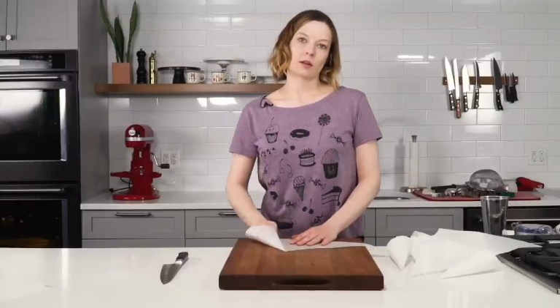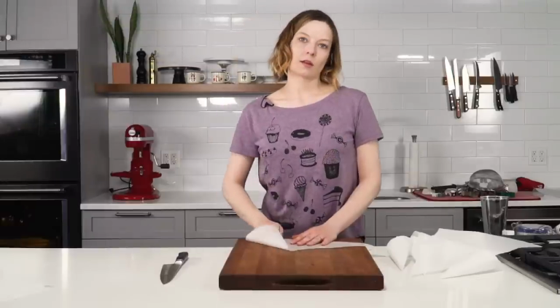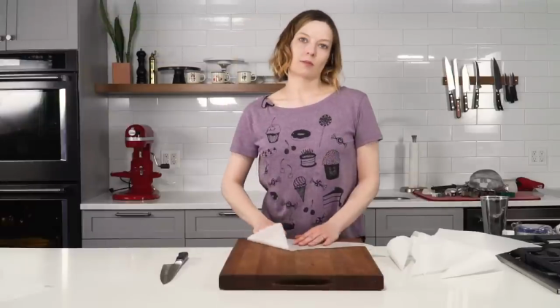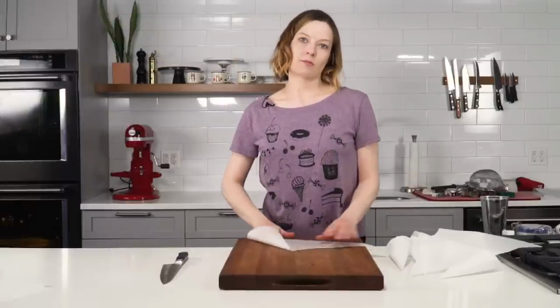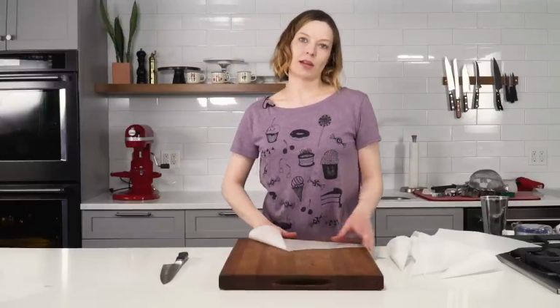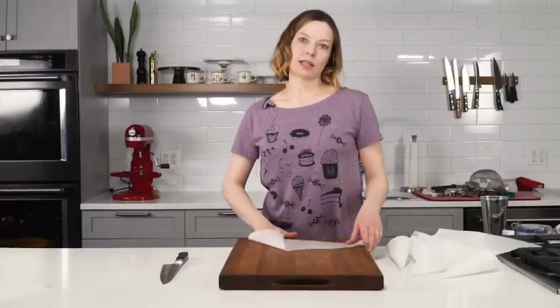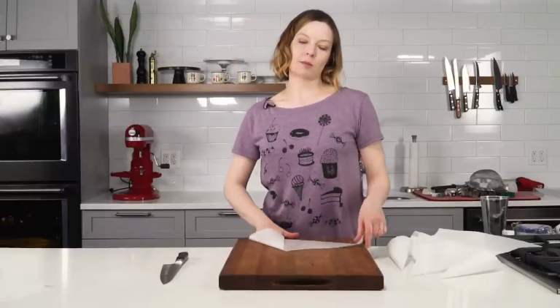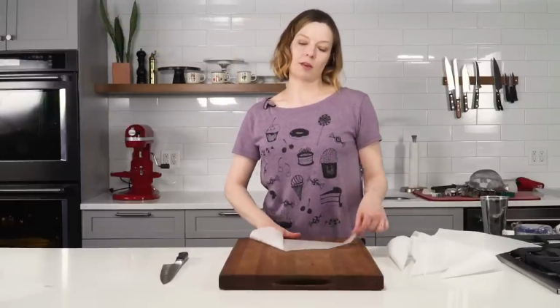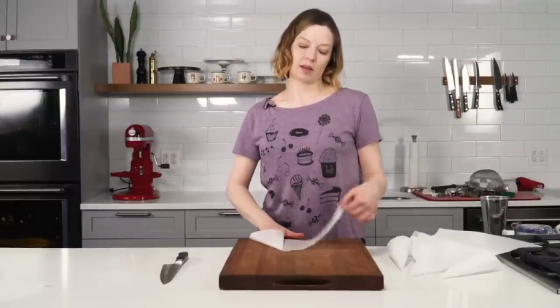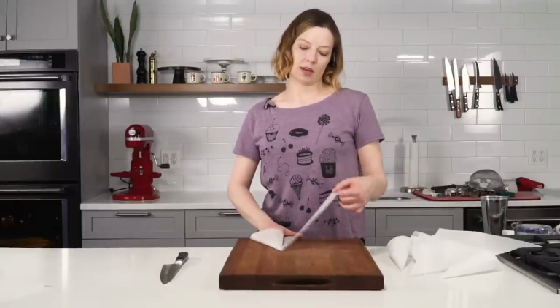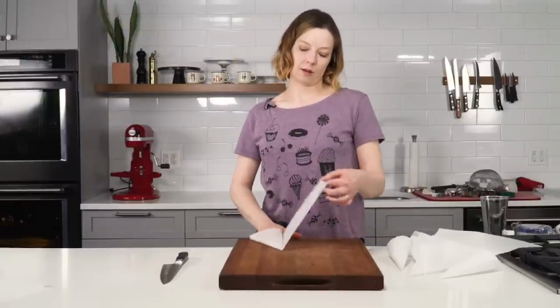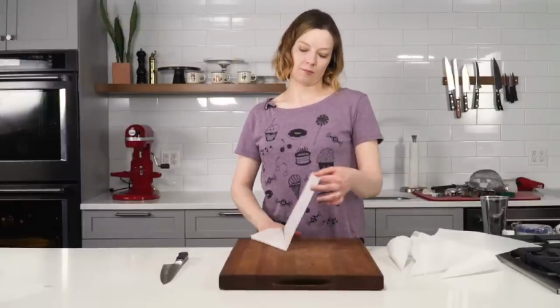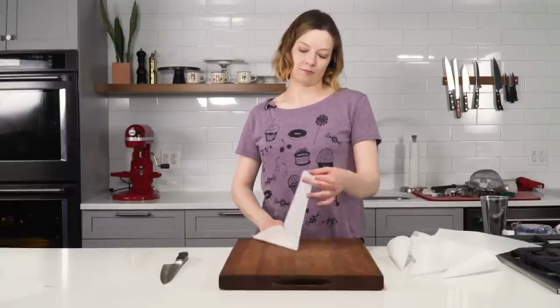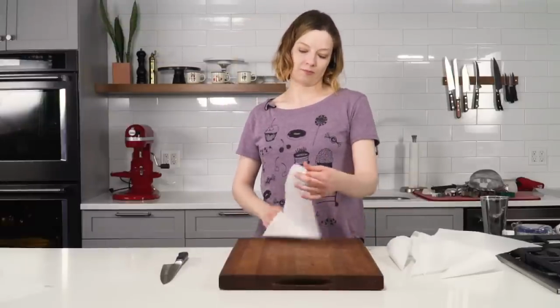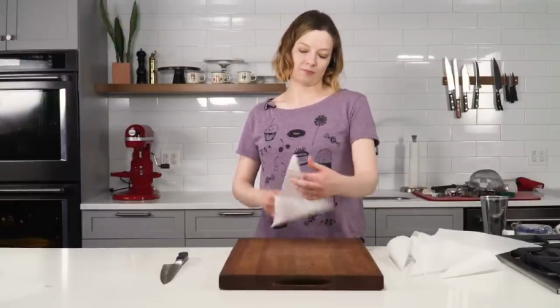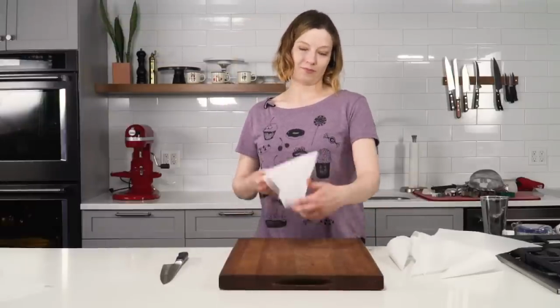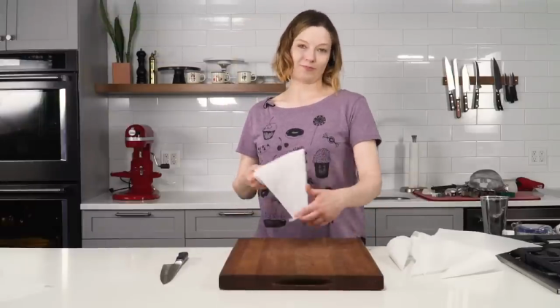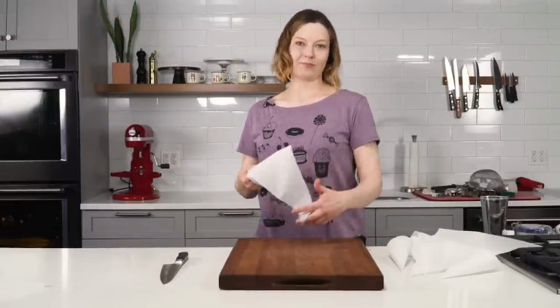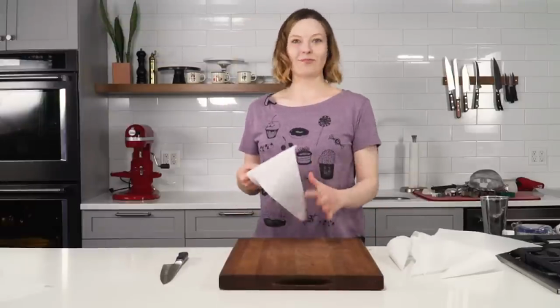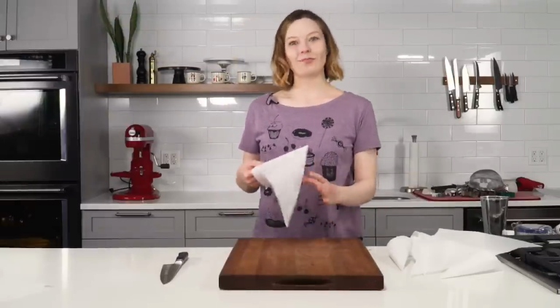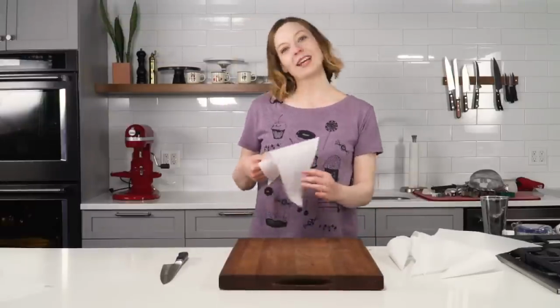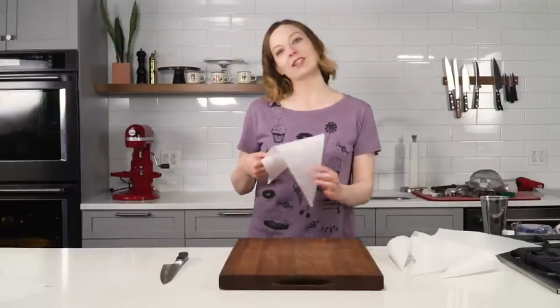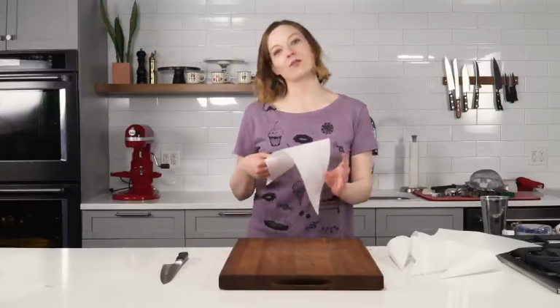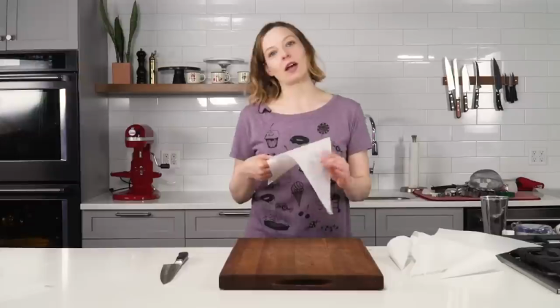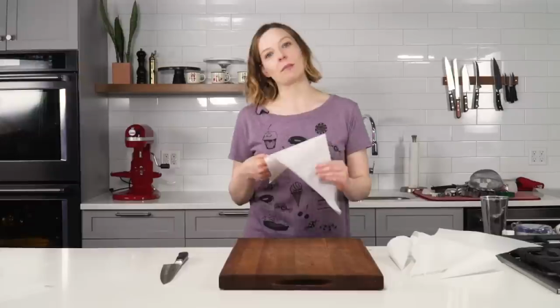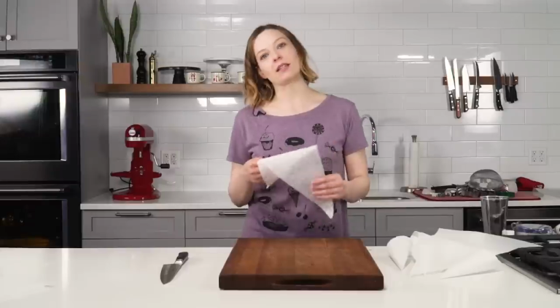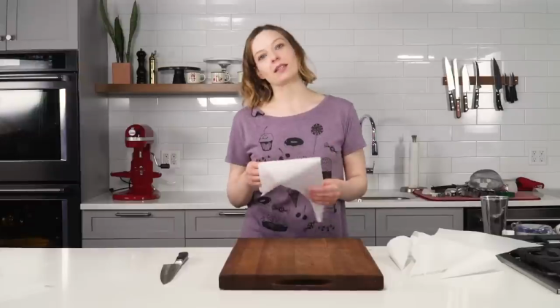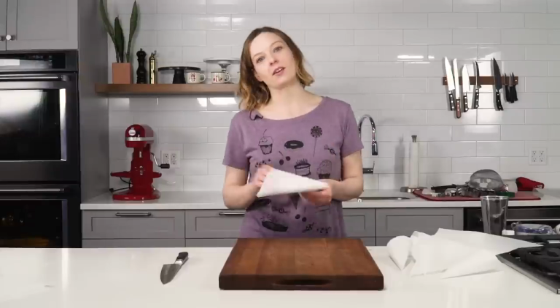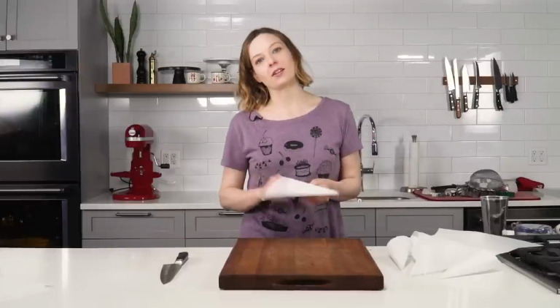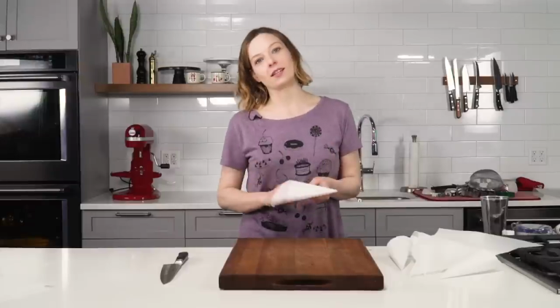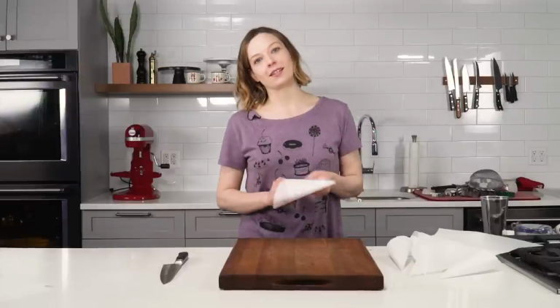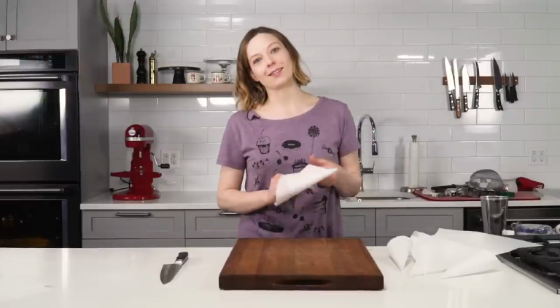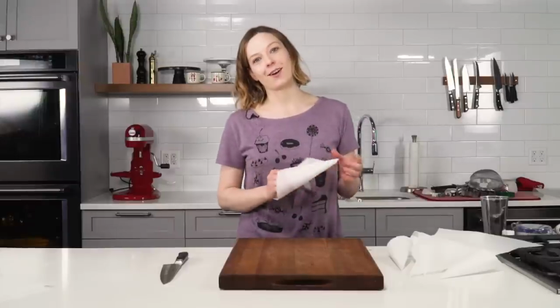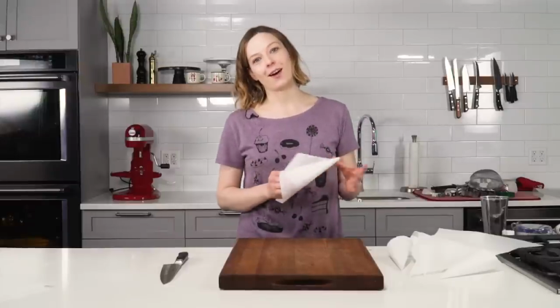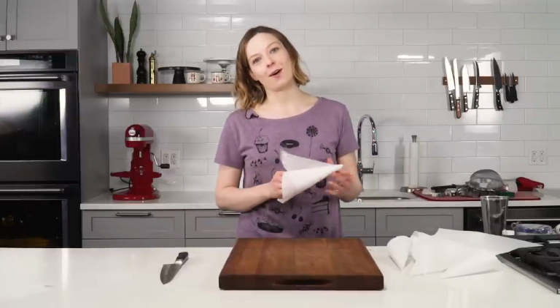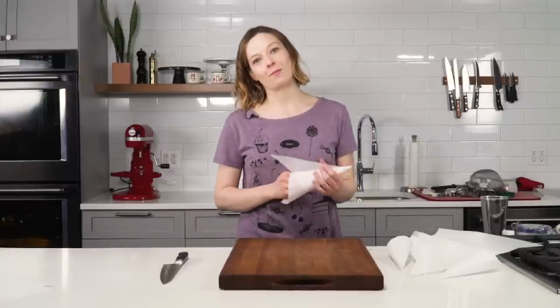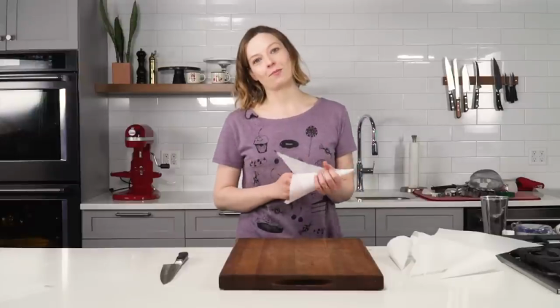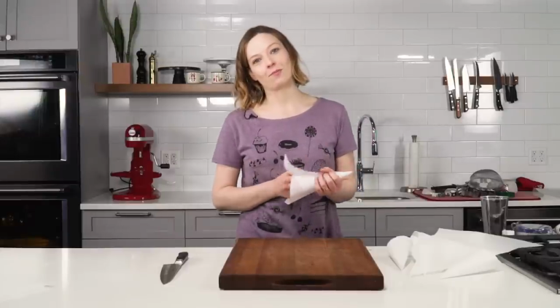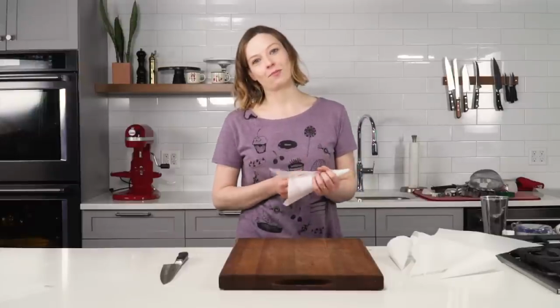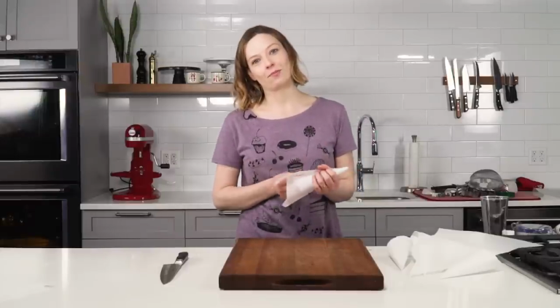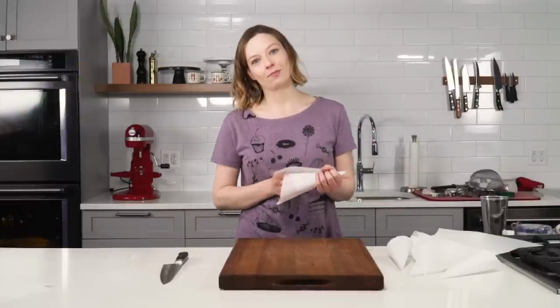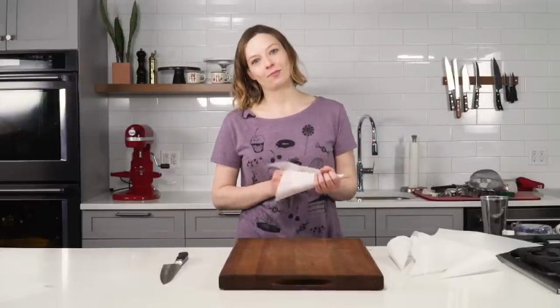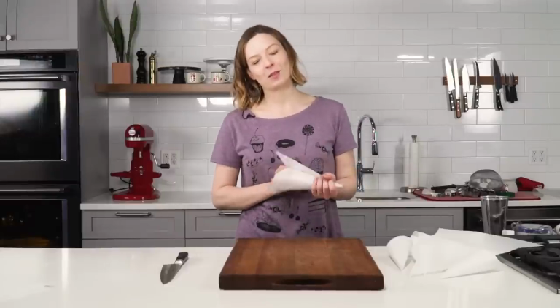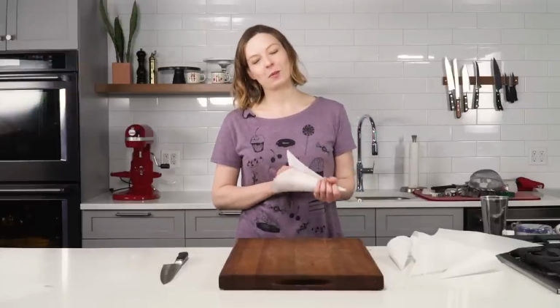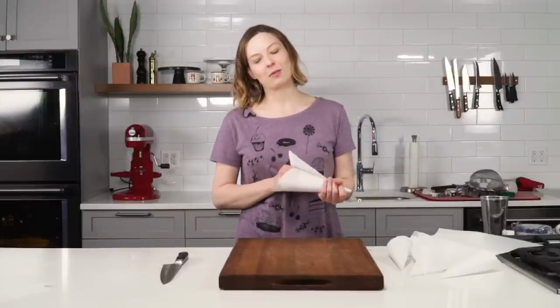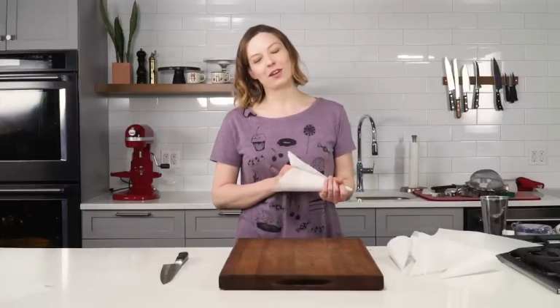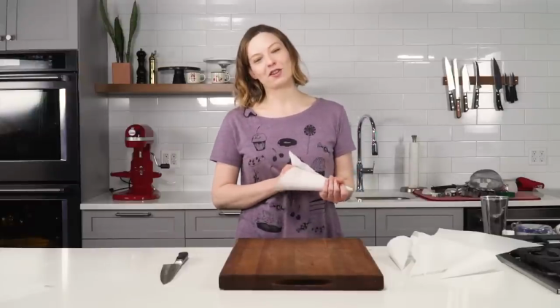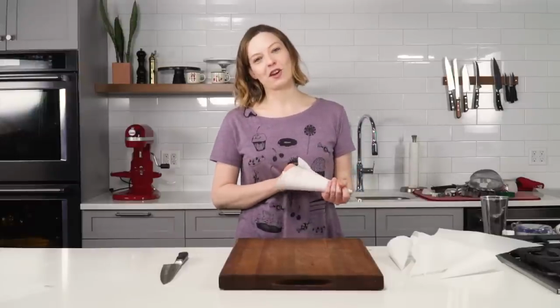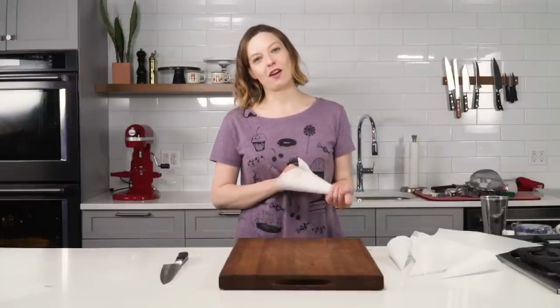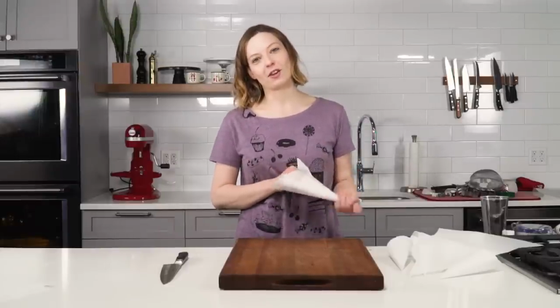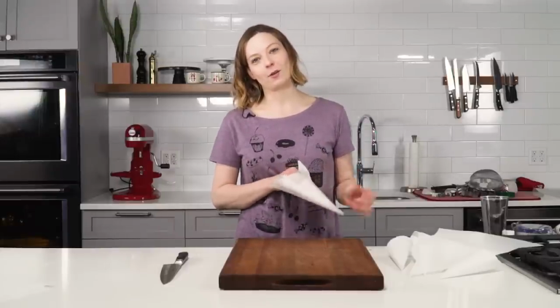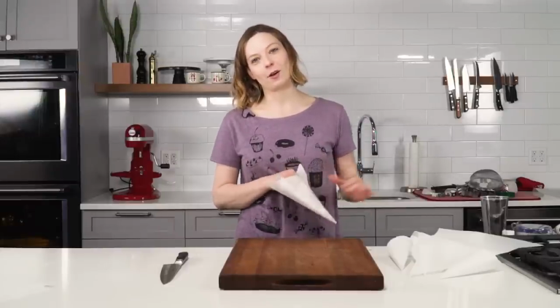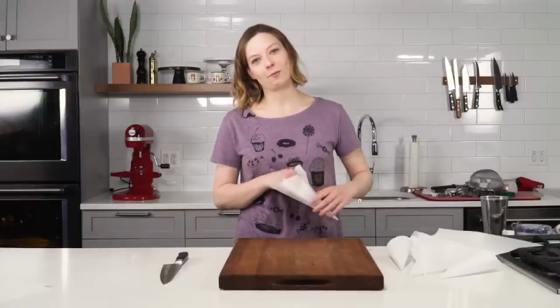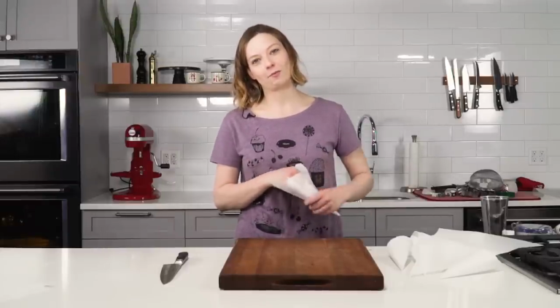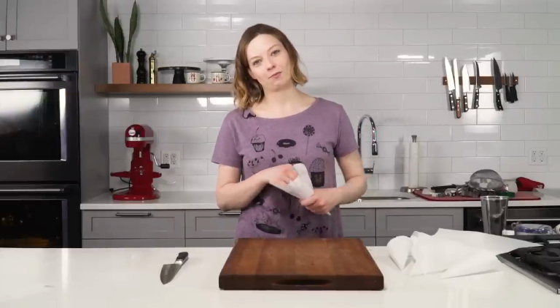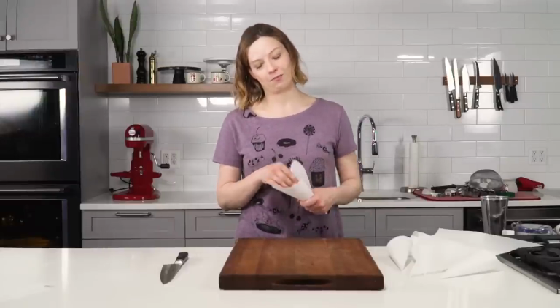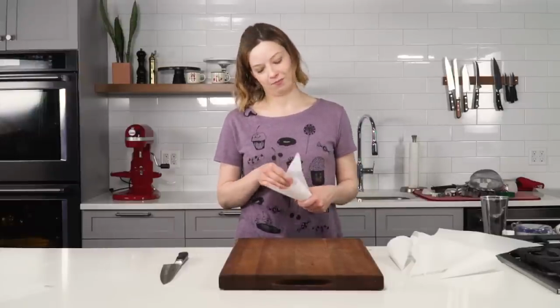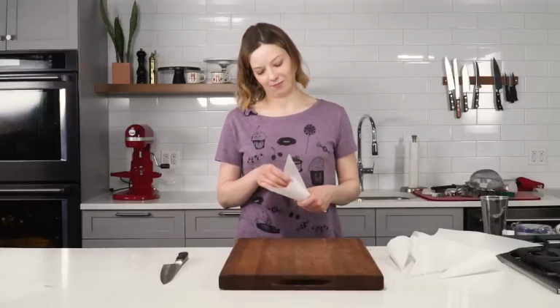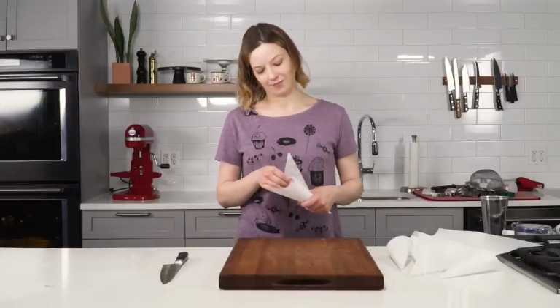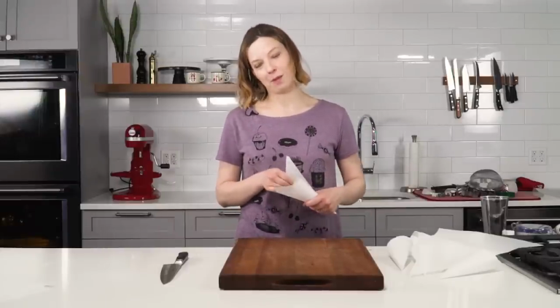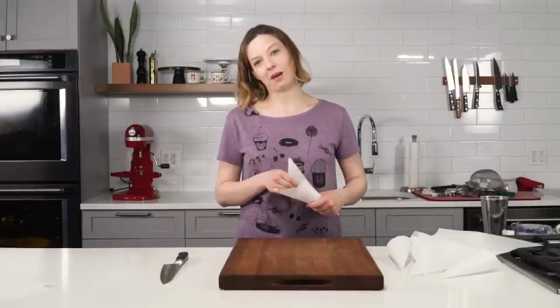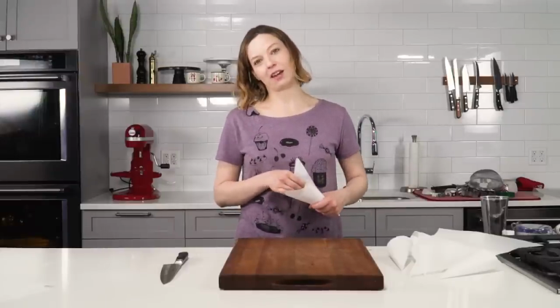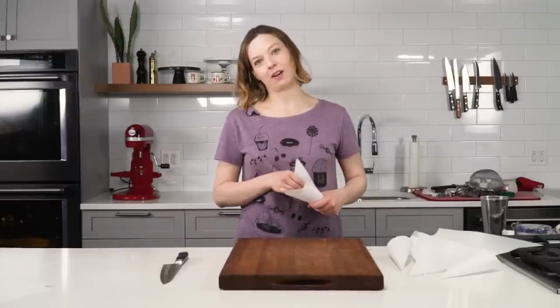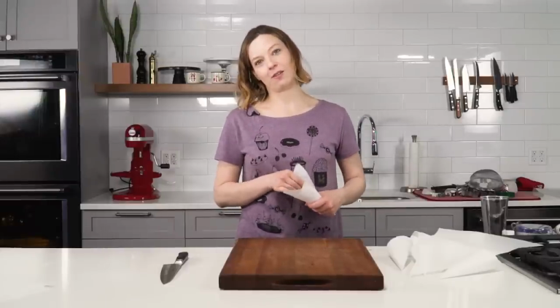That's my video. Thanks for coming to SeriousBeats.com. It's been a pleasure having you here. Come back, y'all.